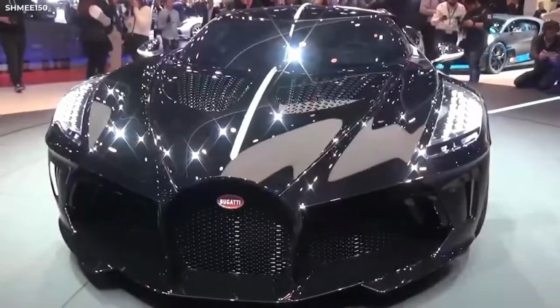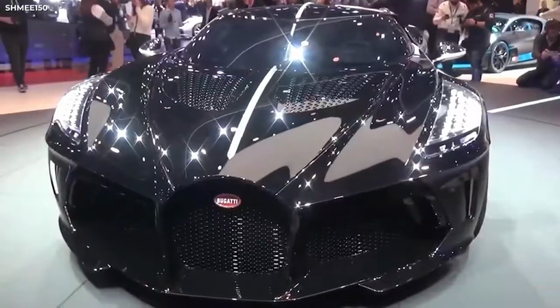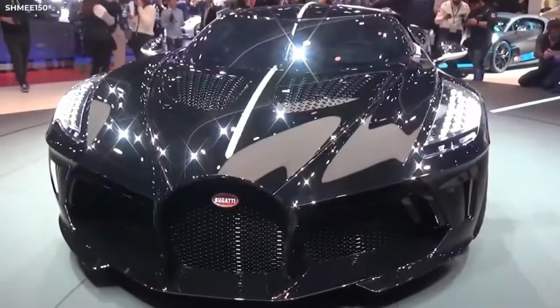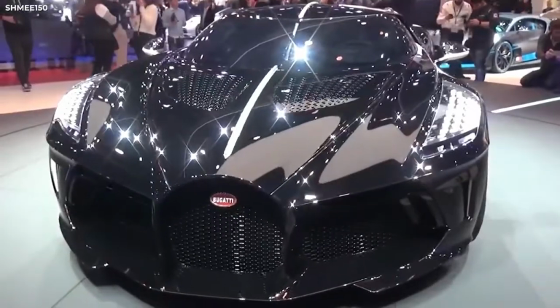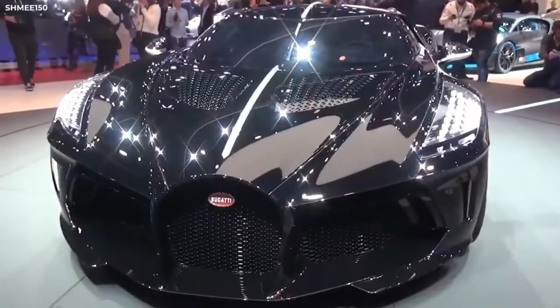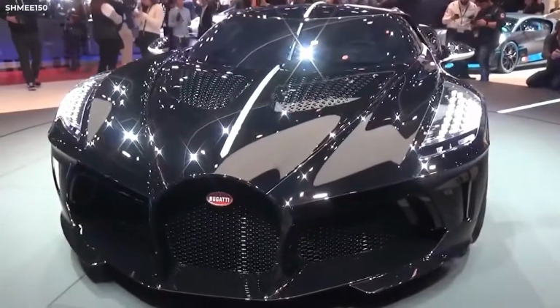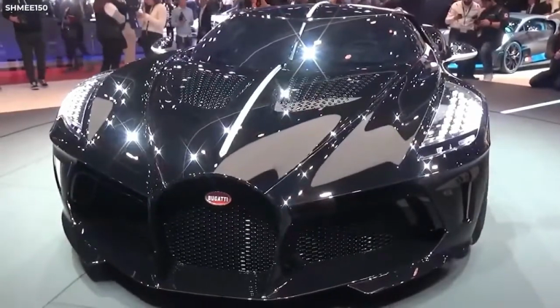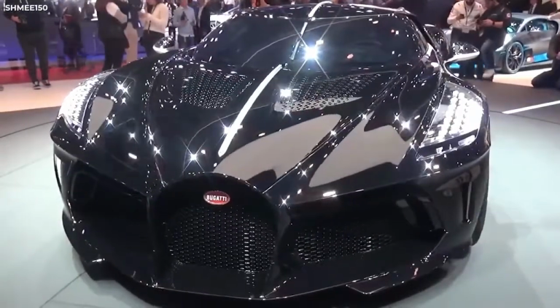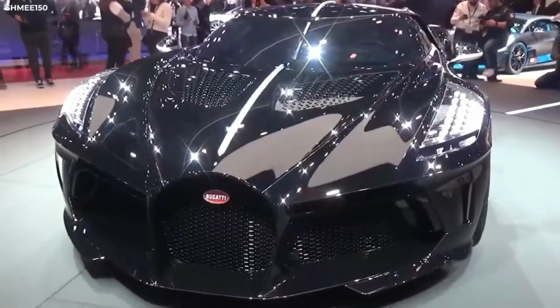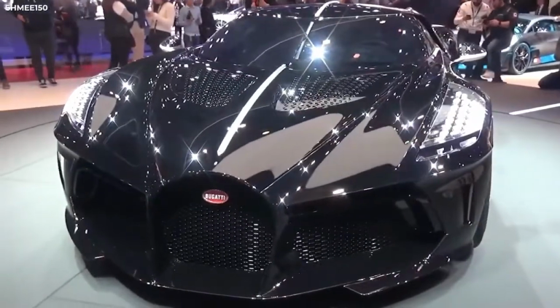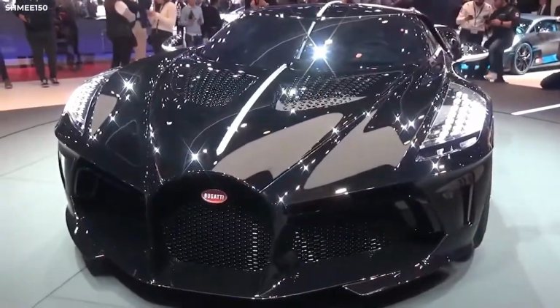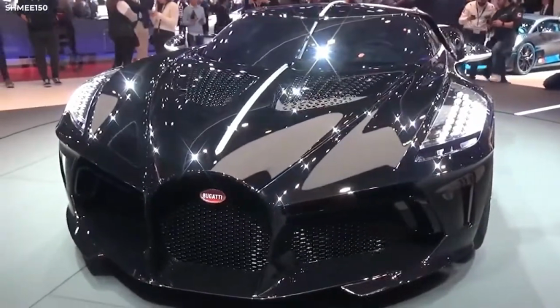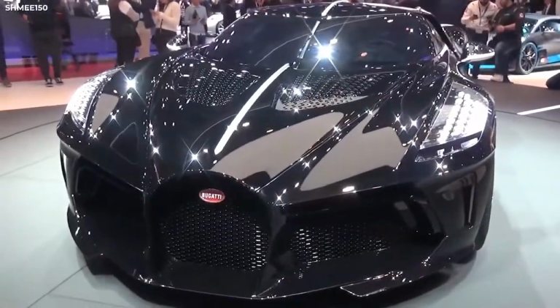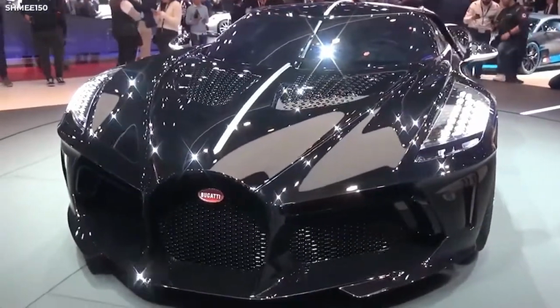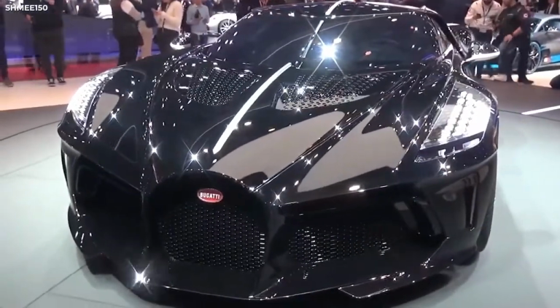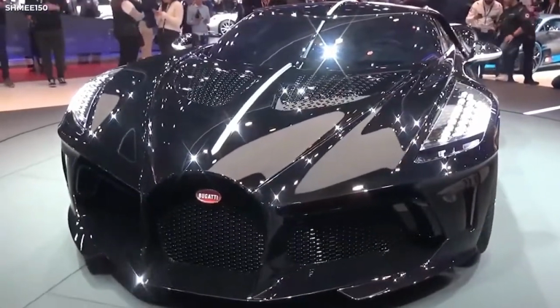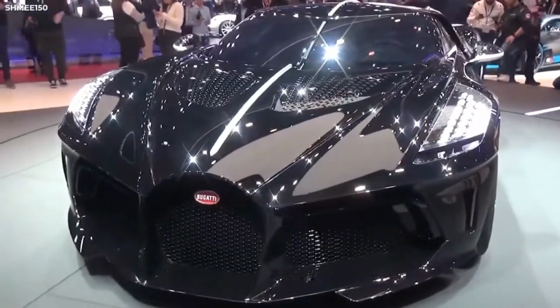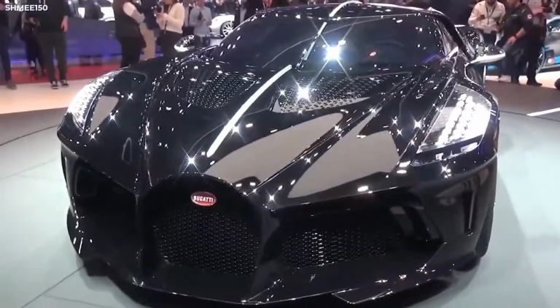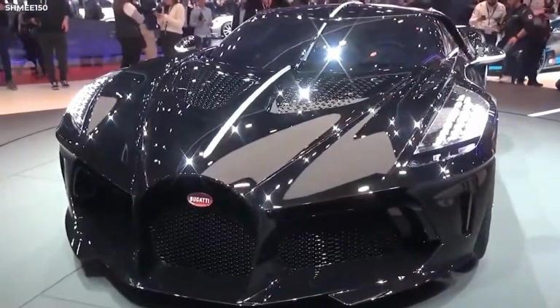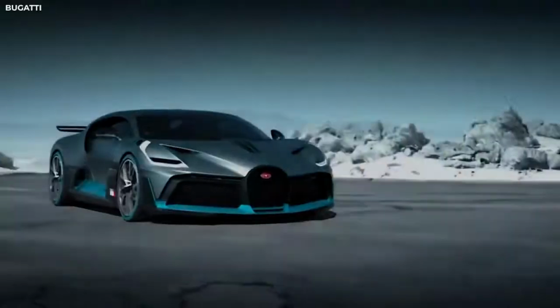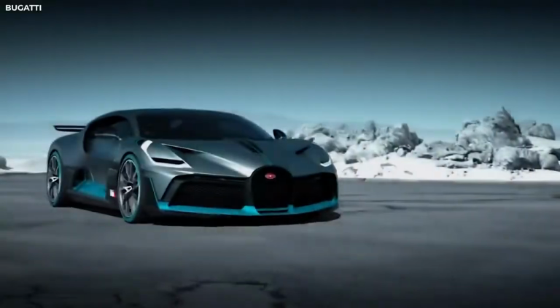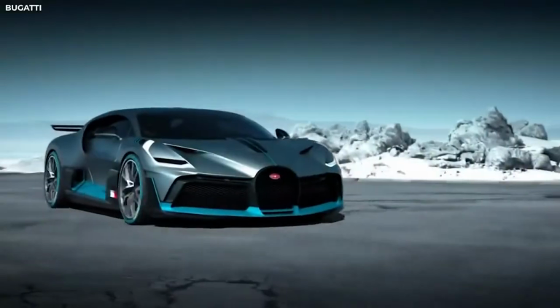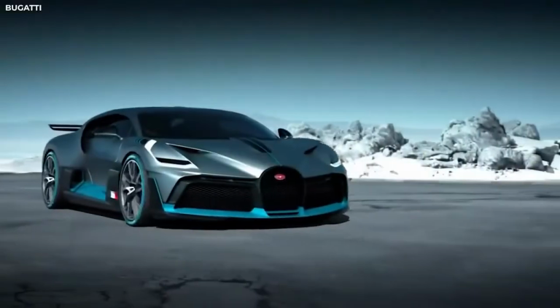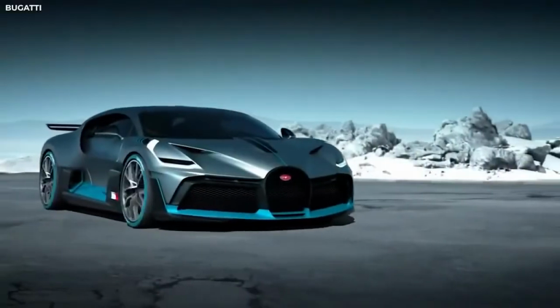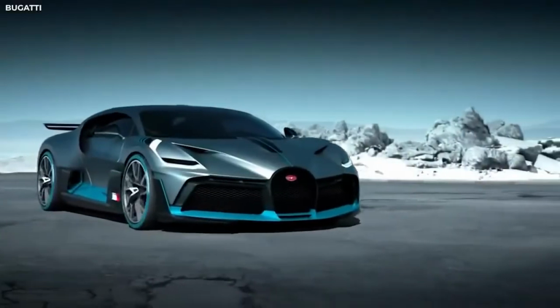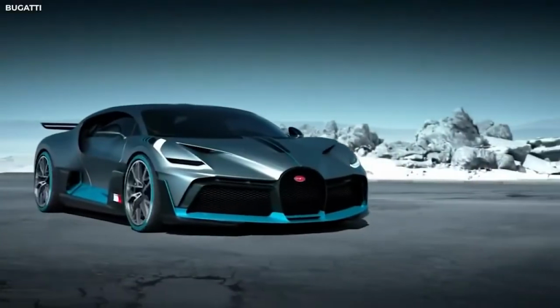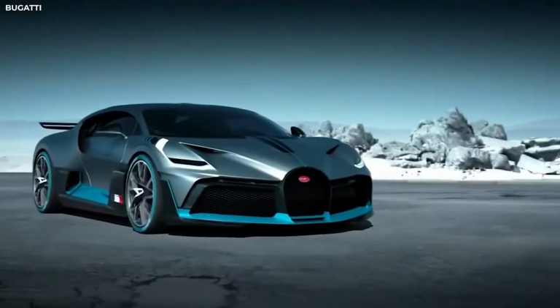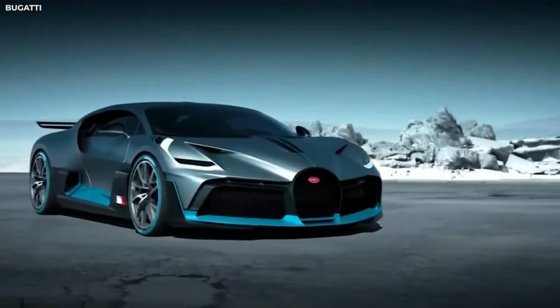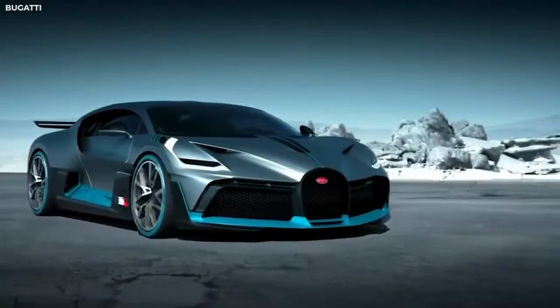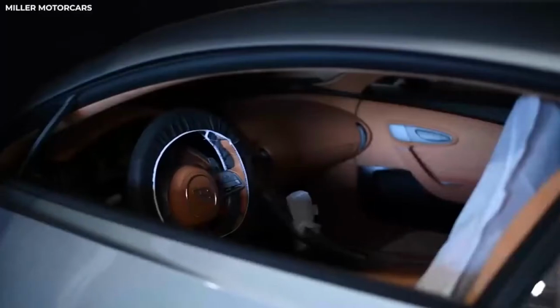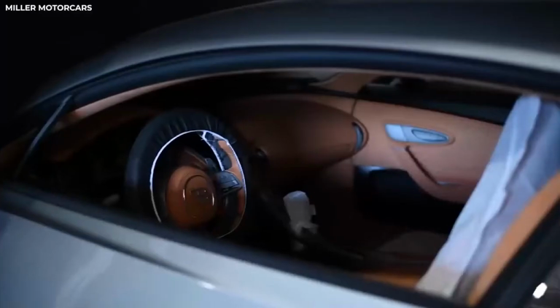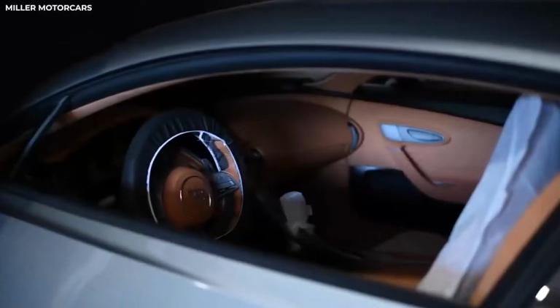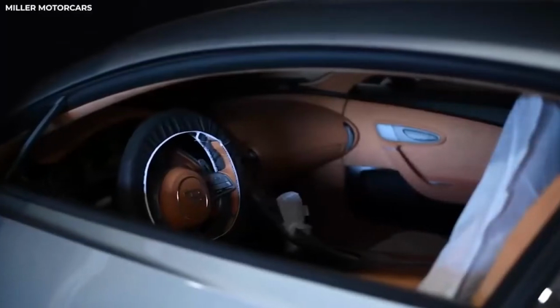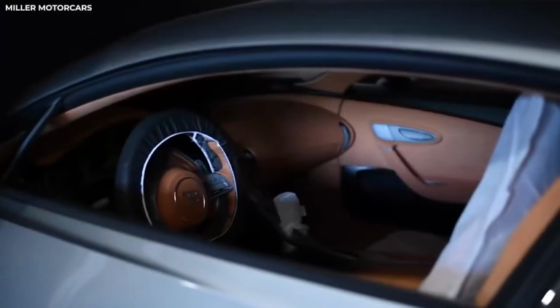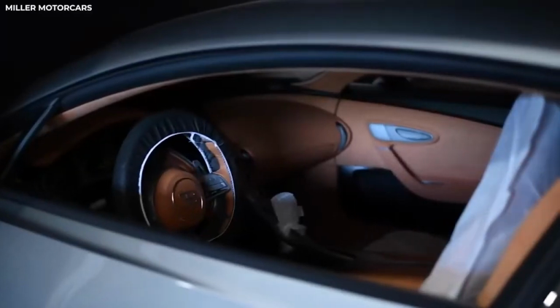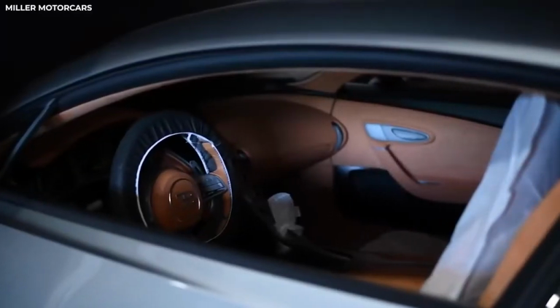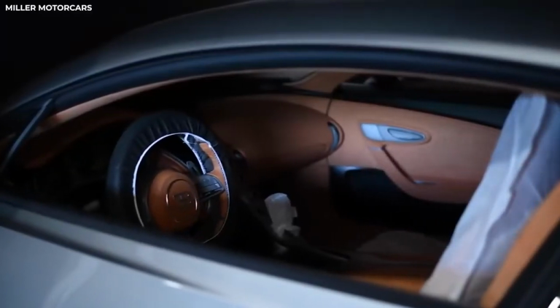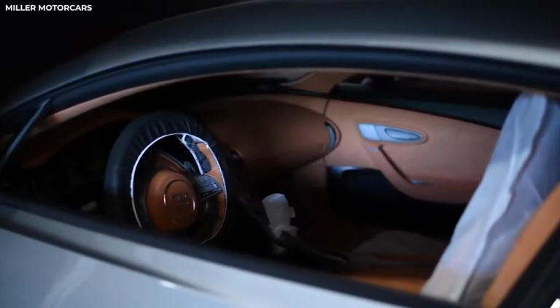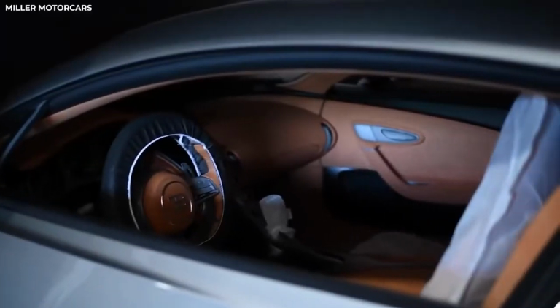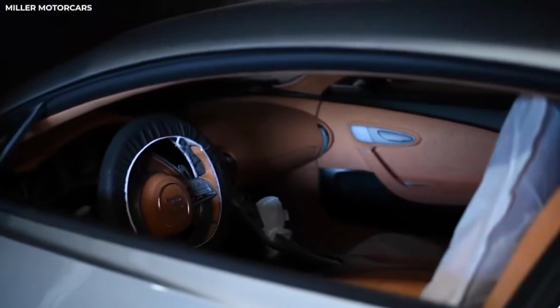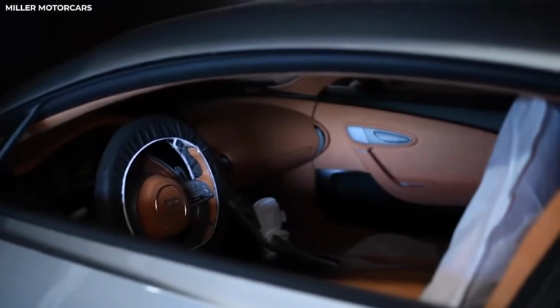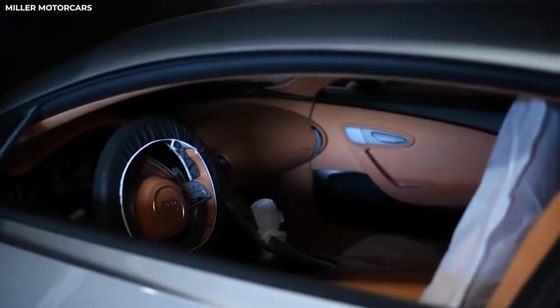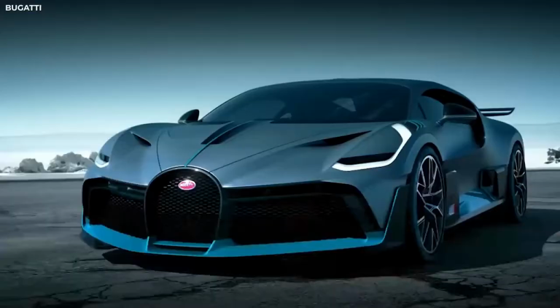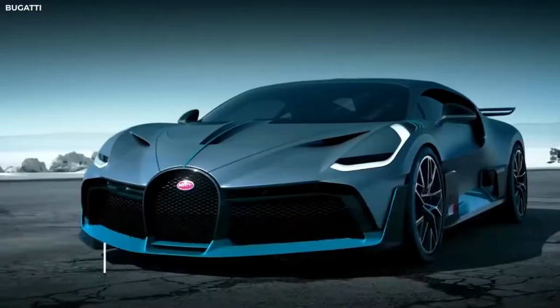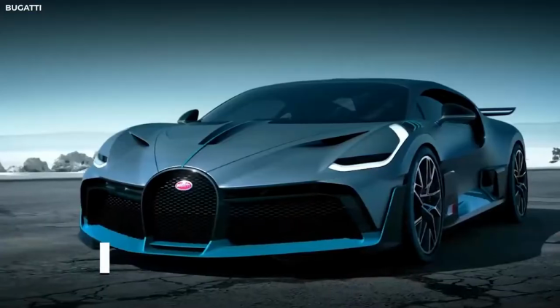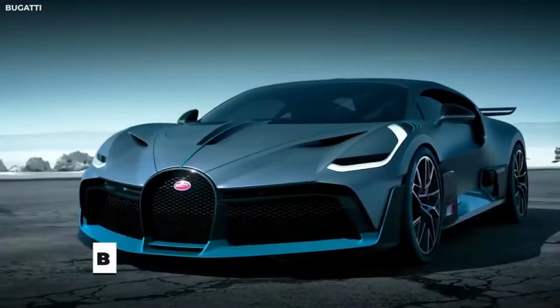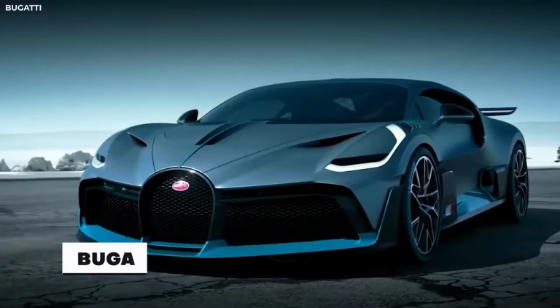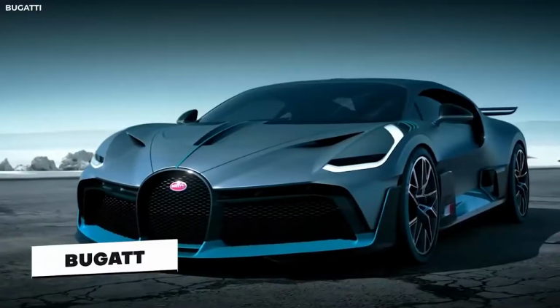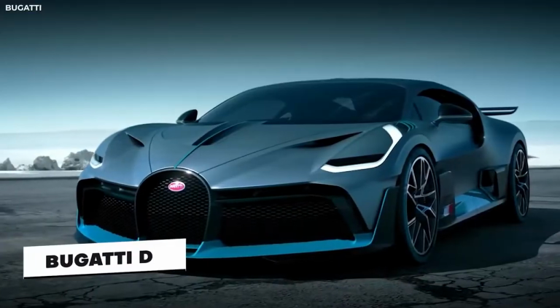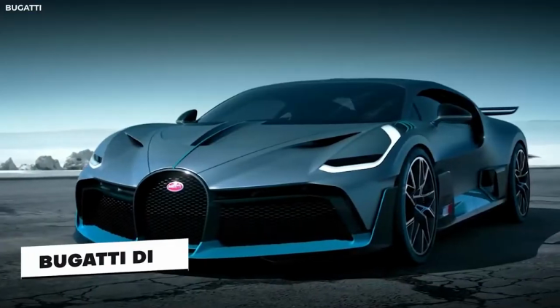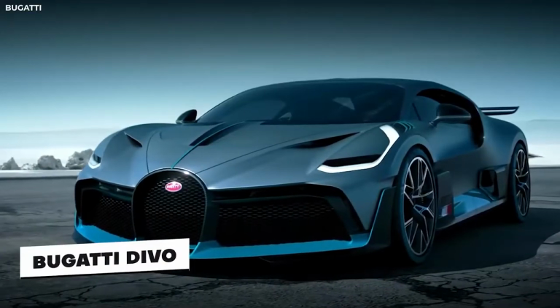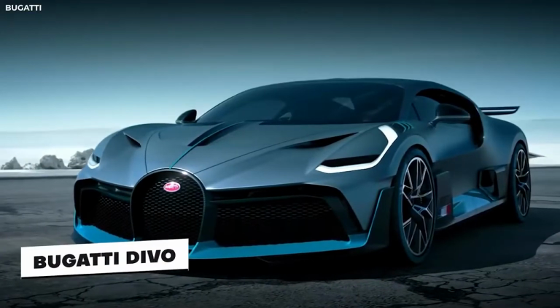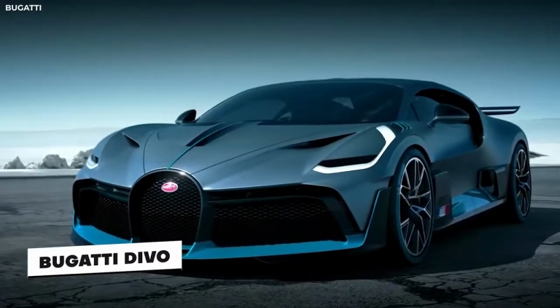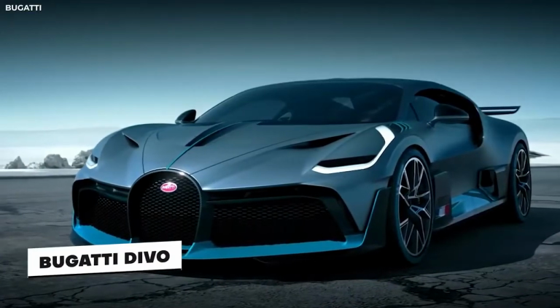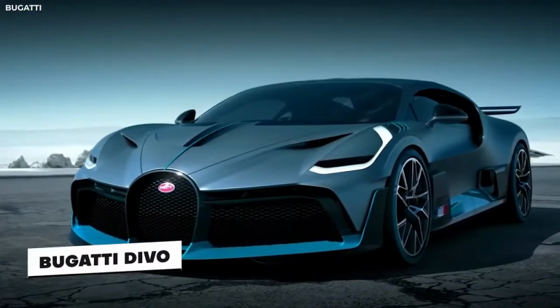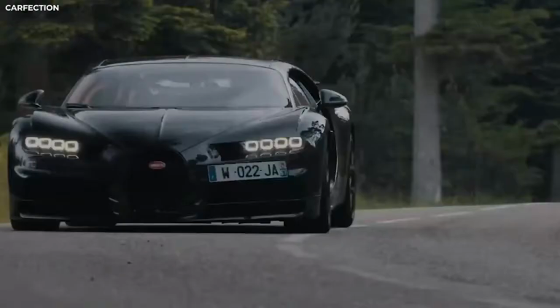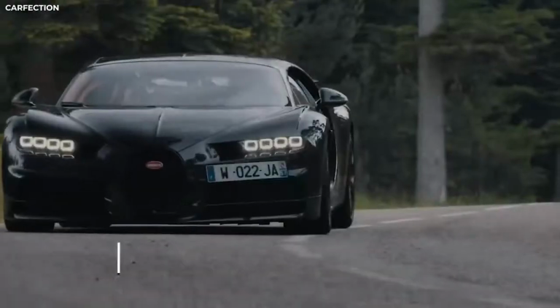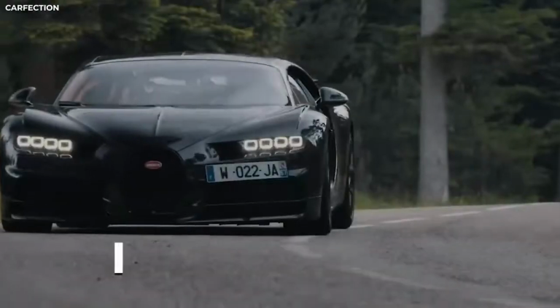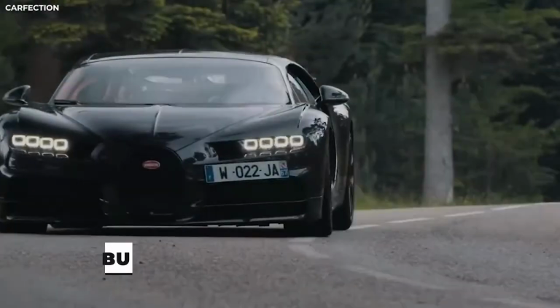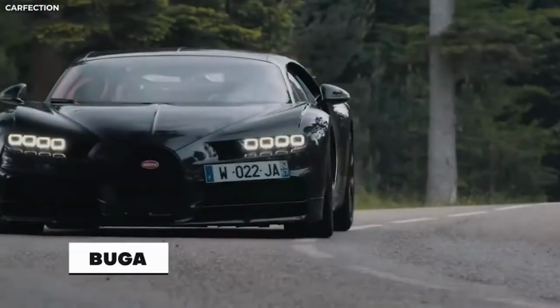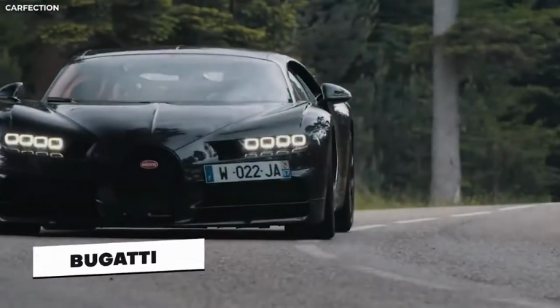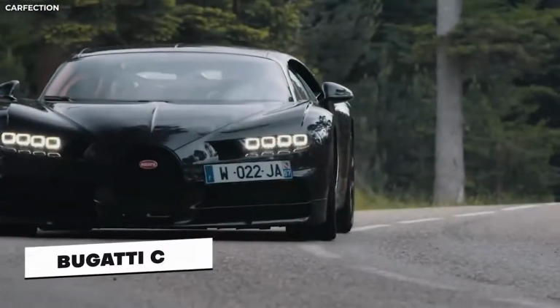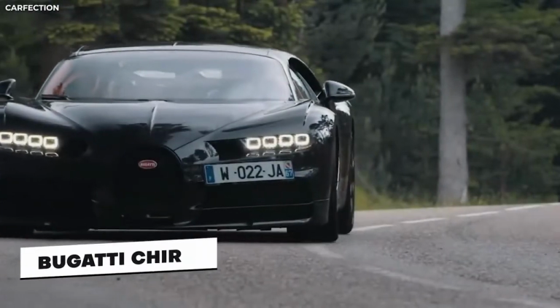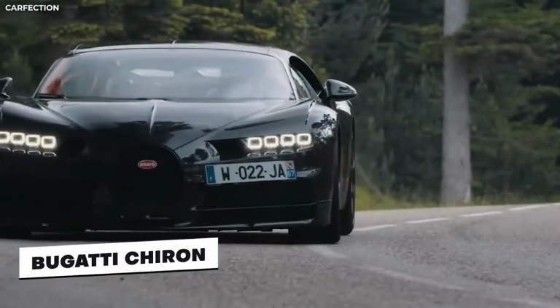Other than that, the Bugatti La Voiture Noire is rather similar to its siblings, sharing a similar interior to its brothers, the Bugatti Devo and the Bugatti Chiron.